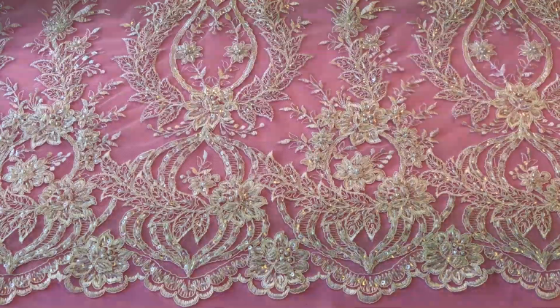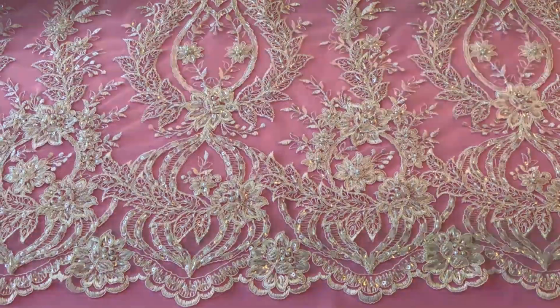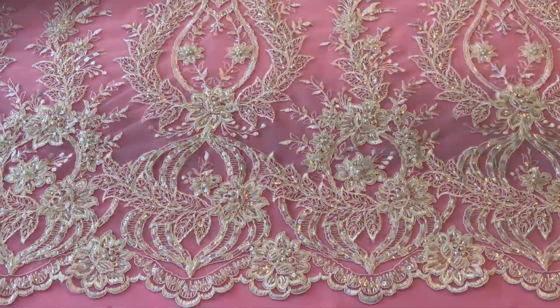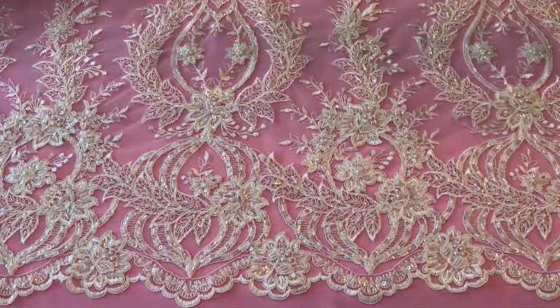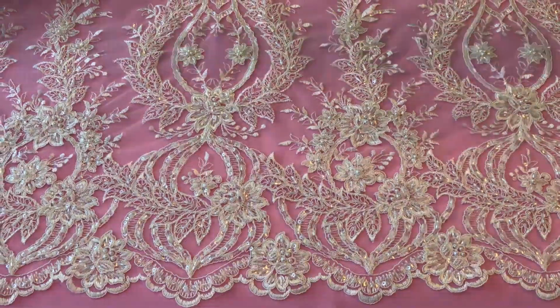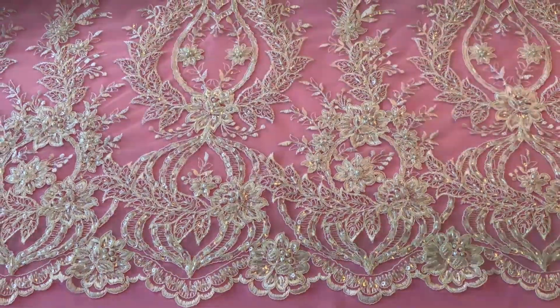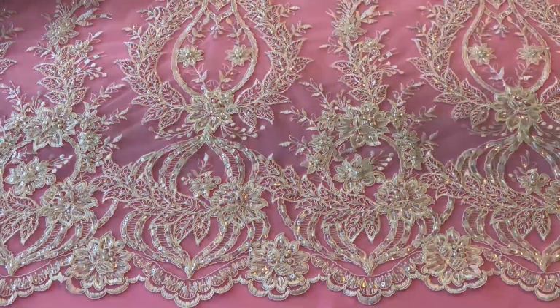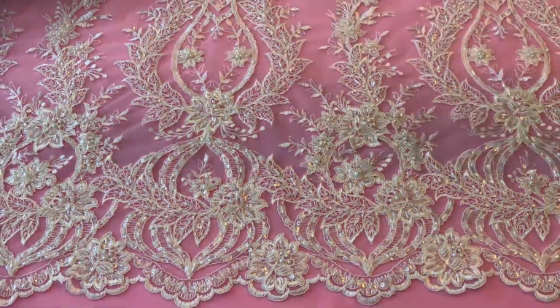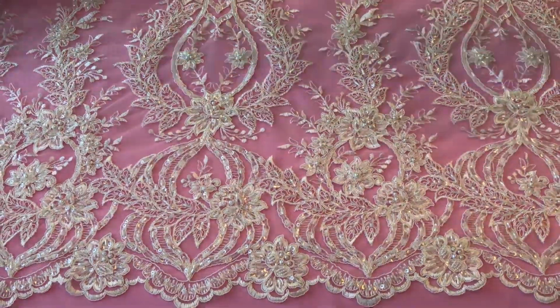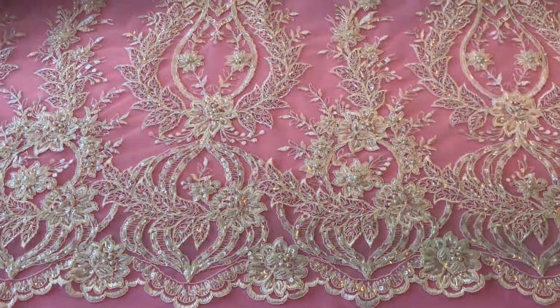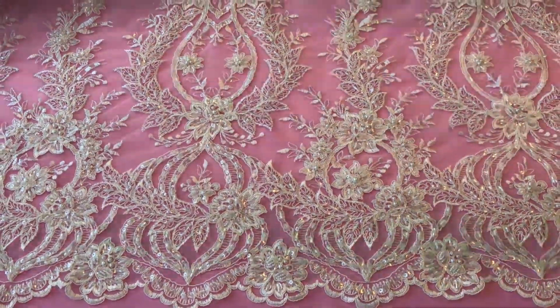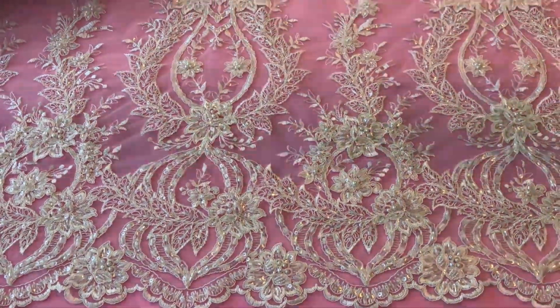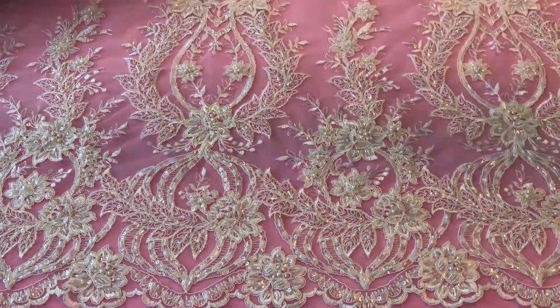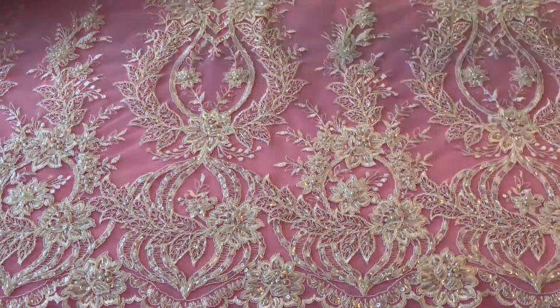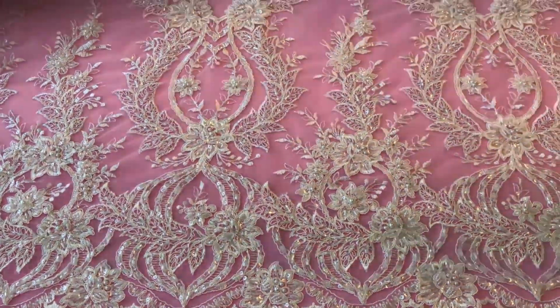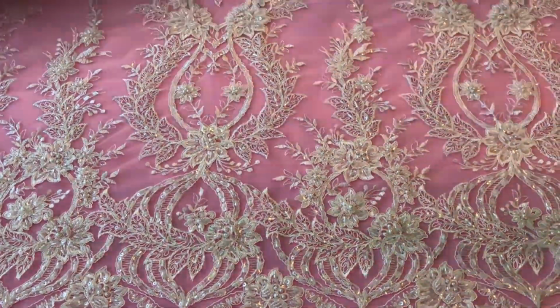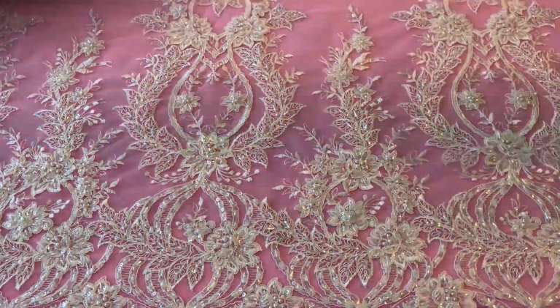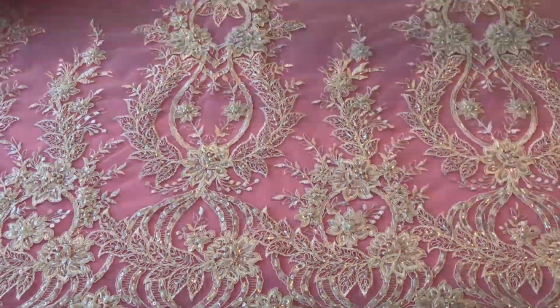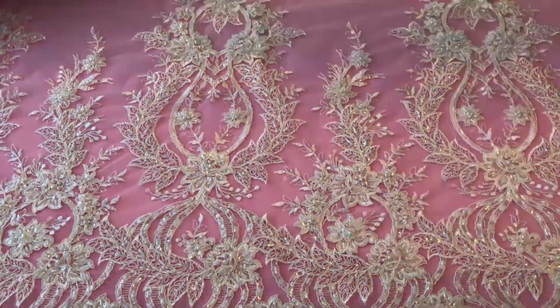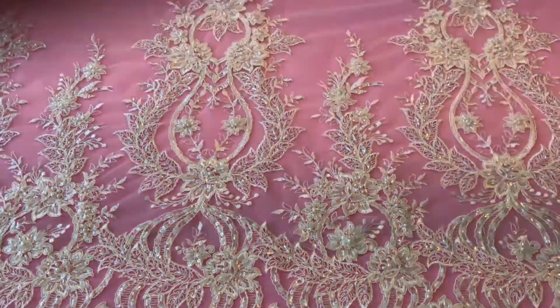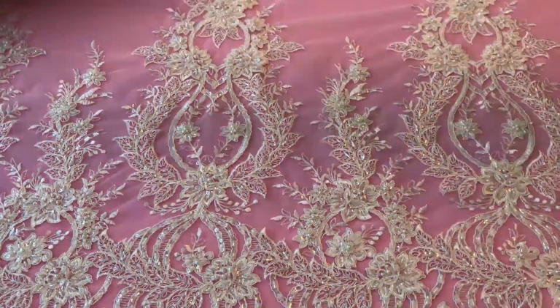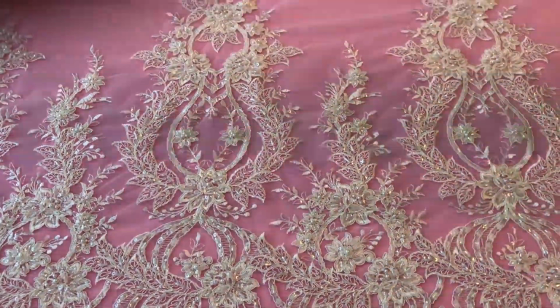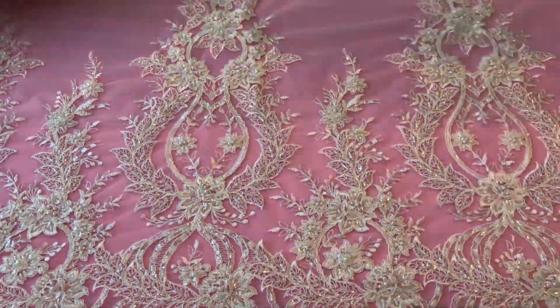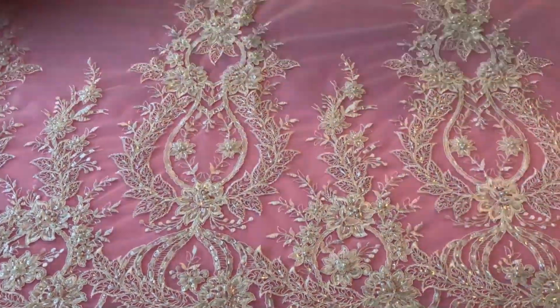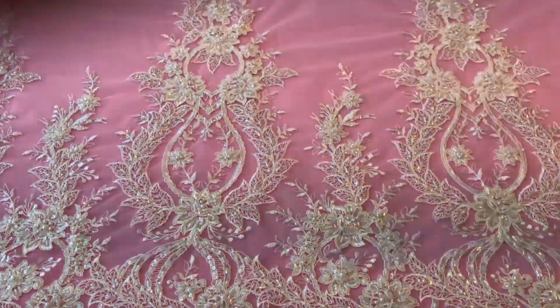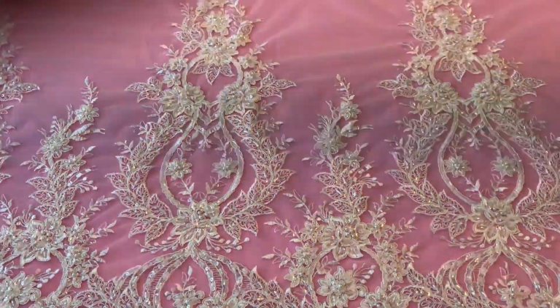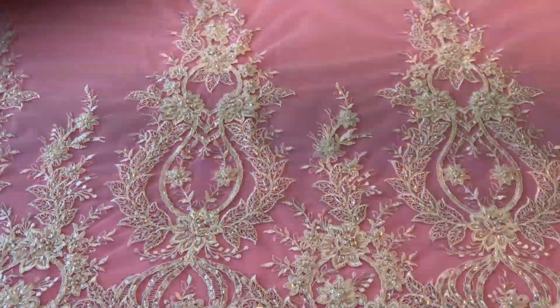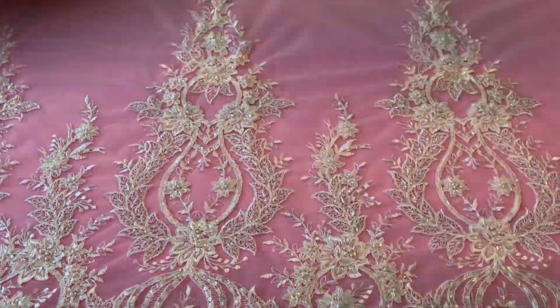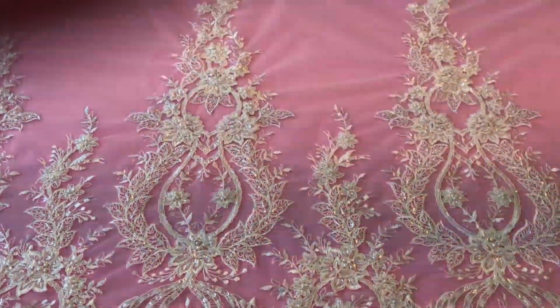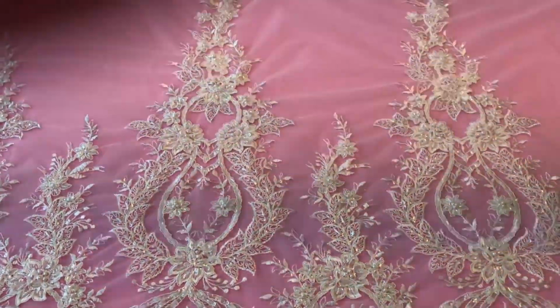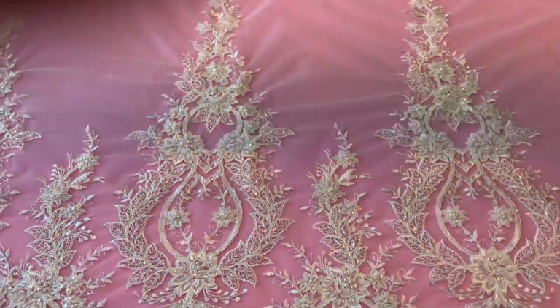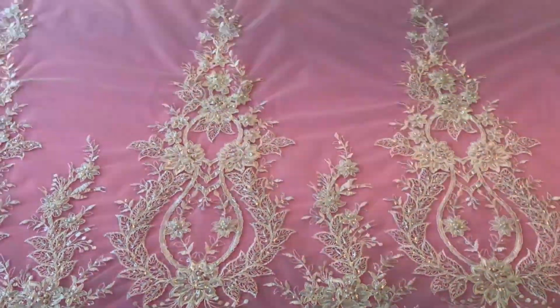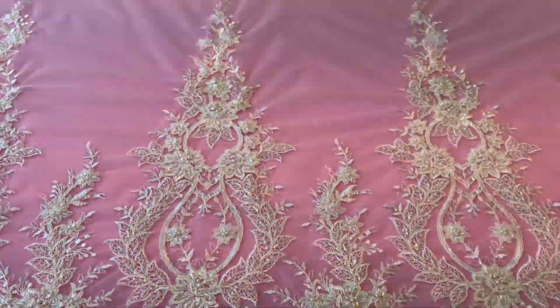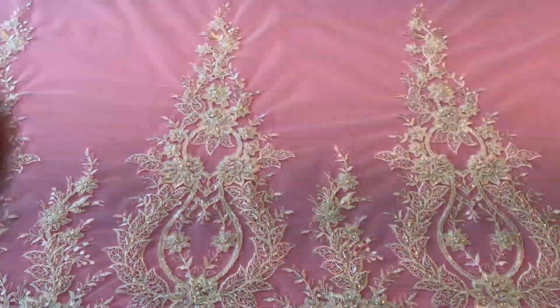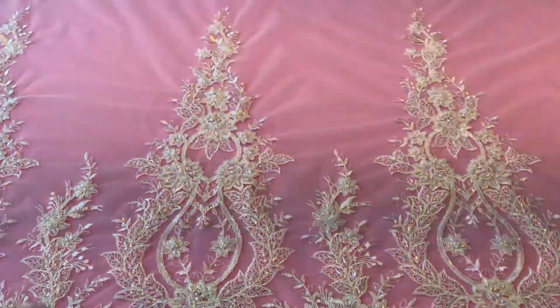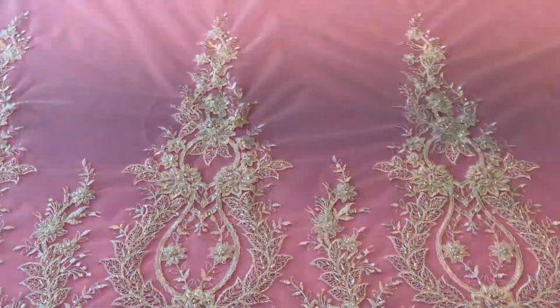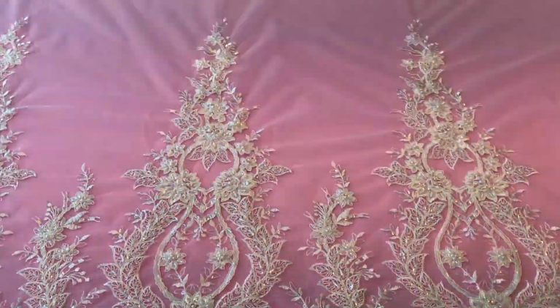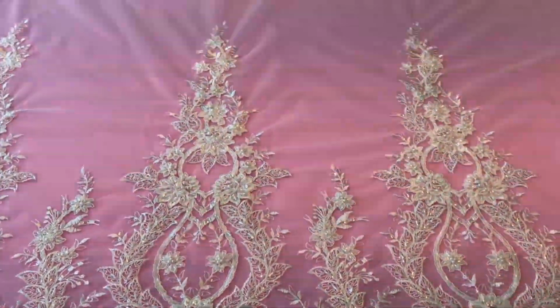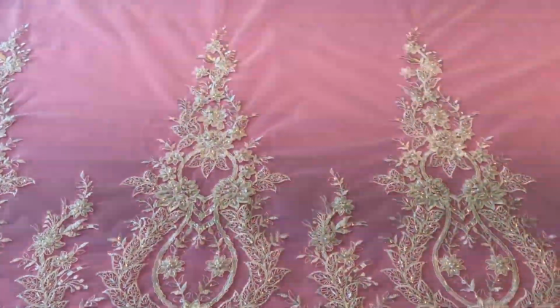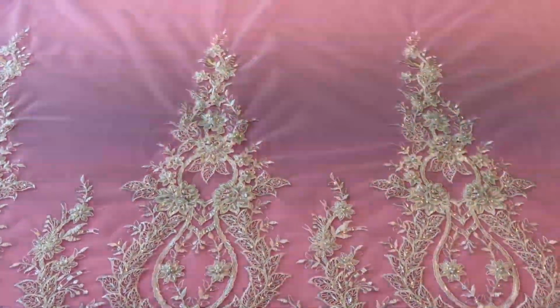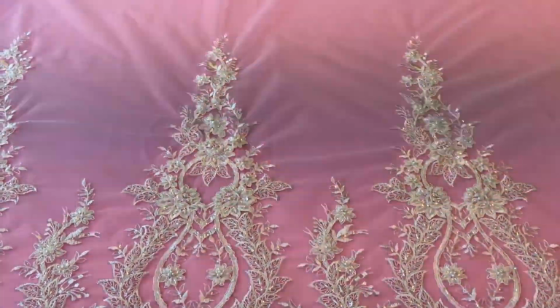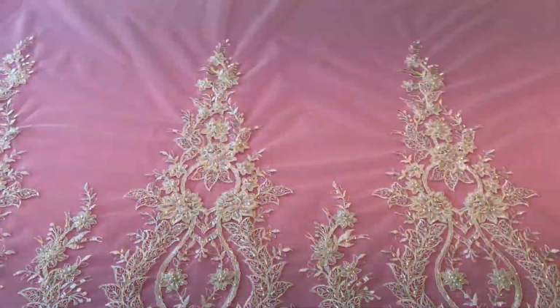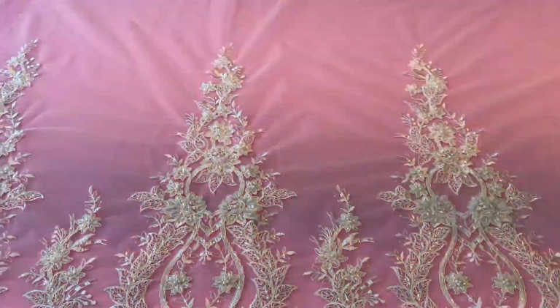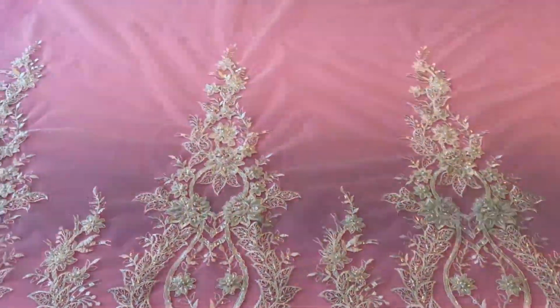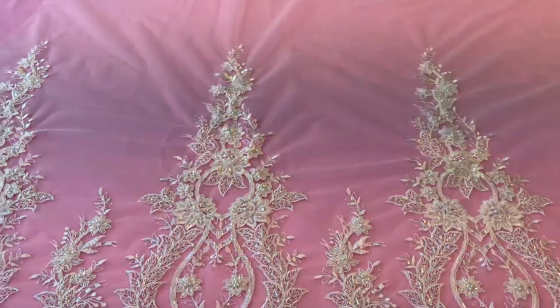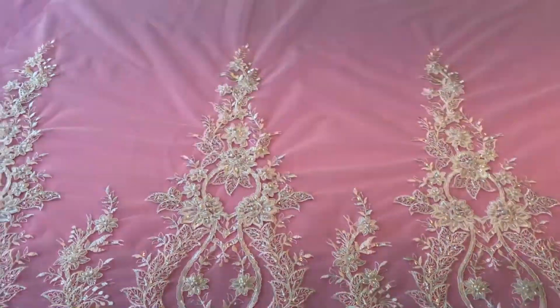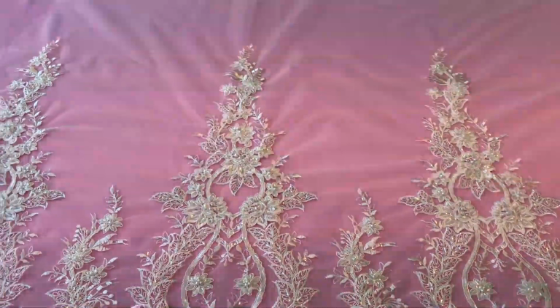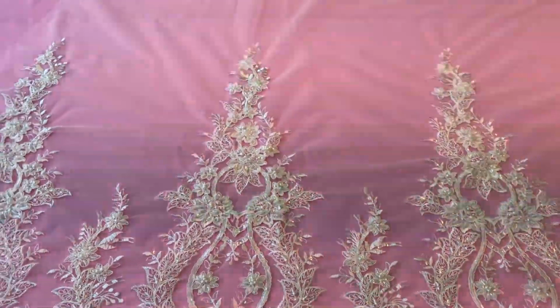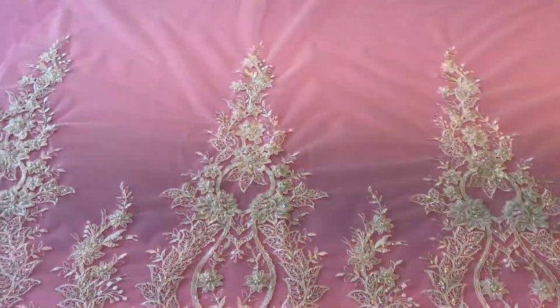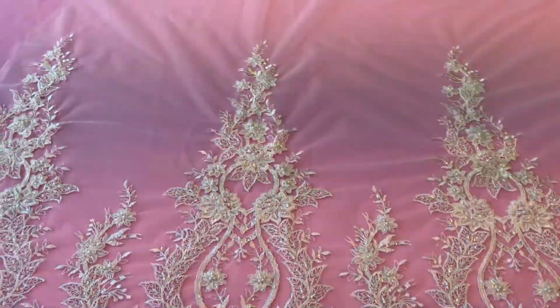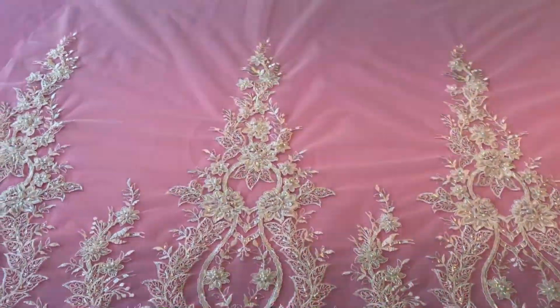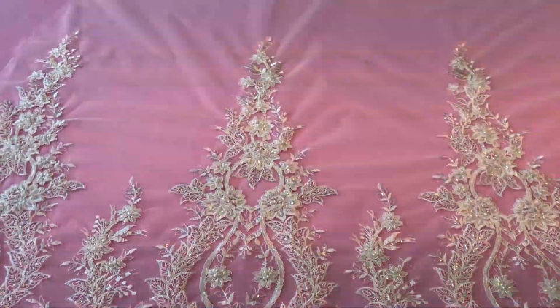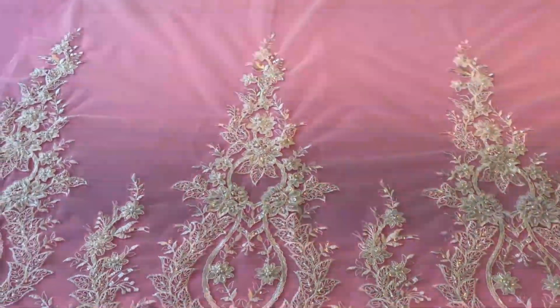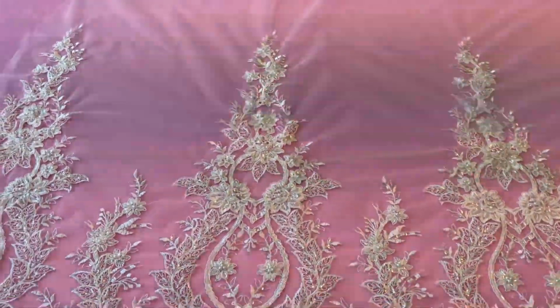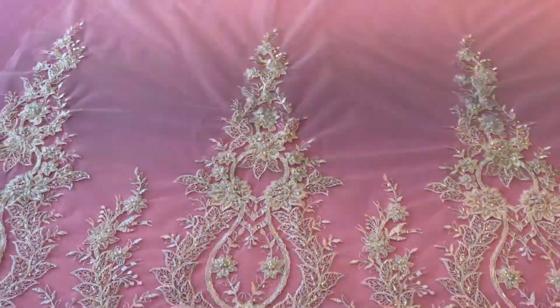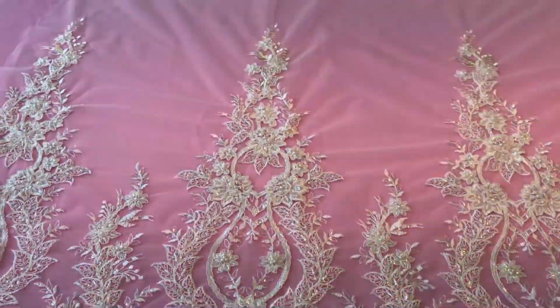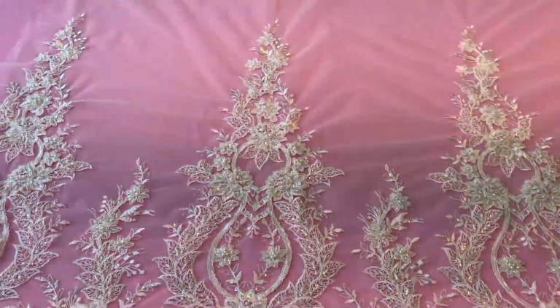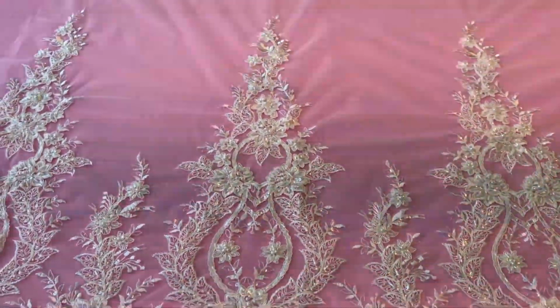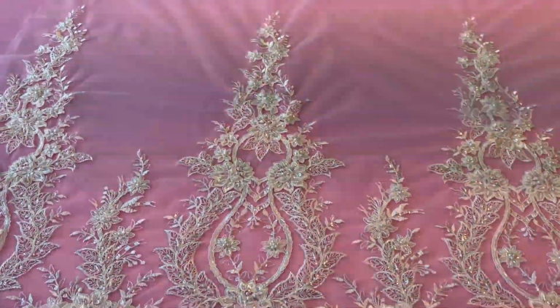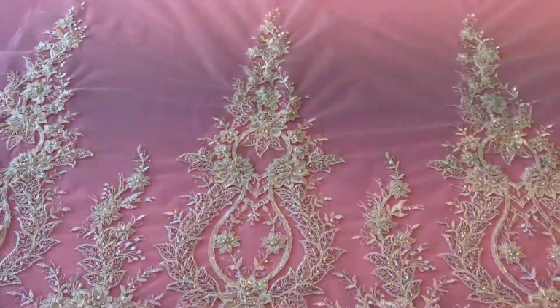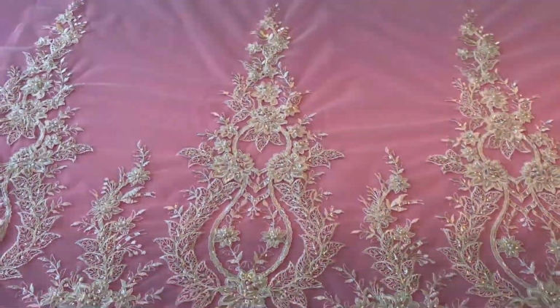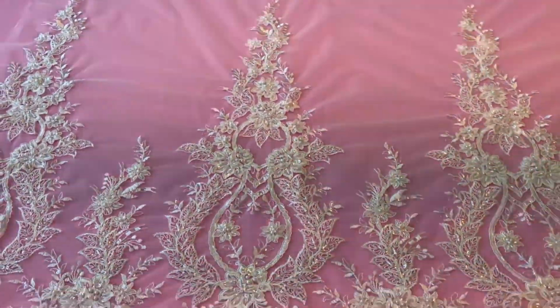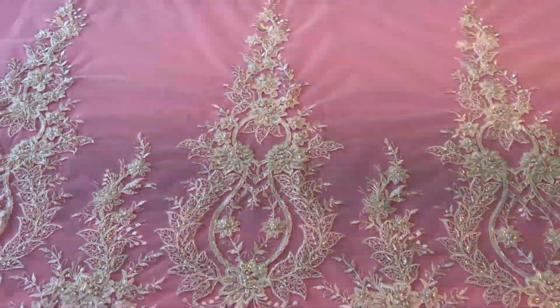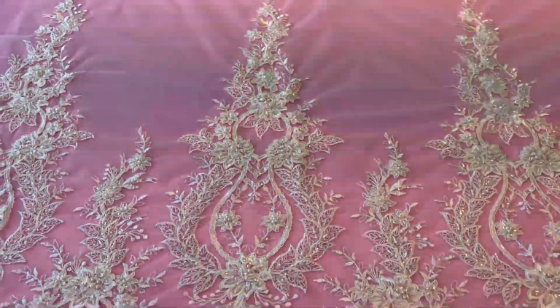This is a very tasteful lace called Wesley. It's an ivory colour and has been added to a range in summer 2017.